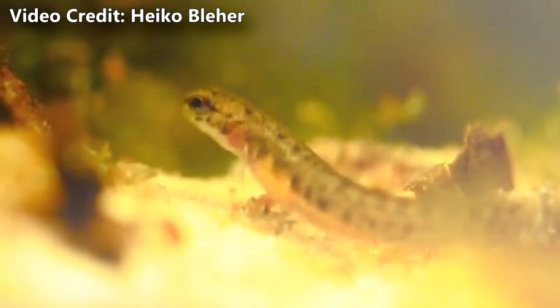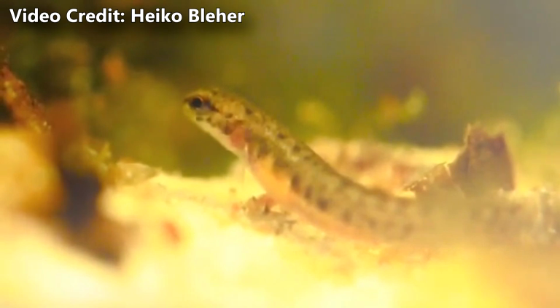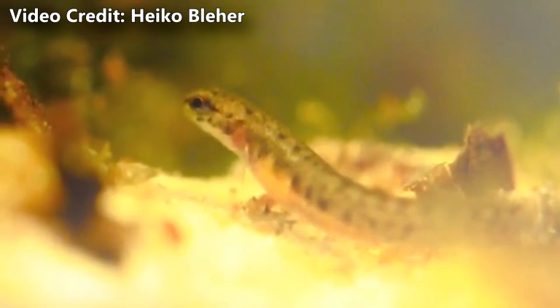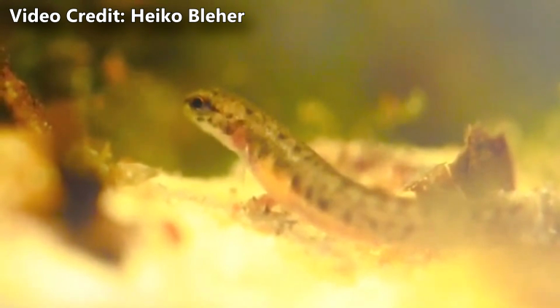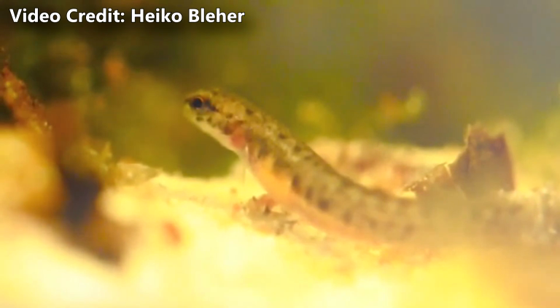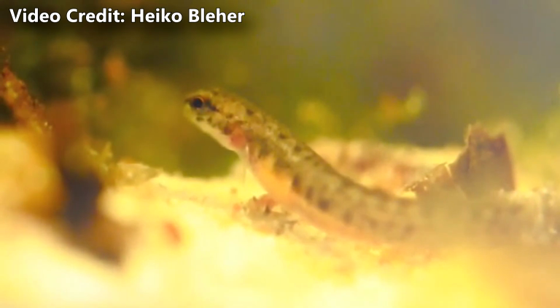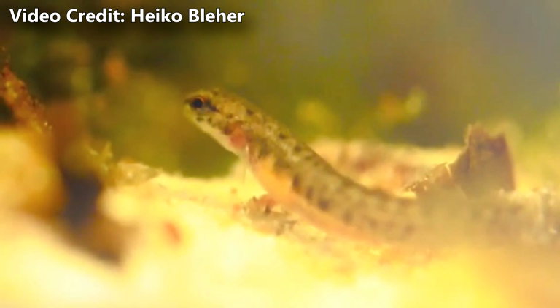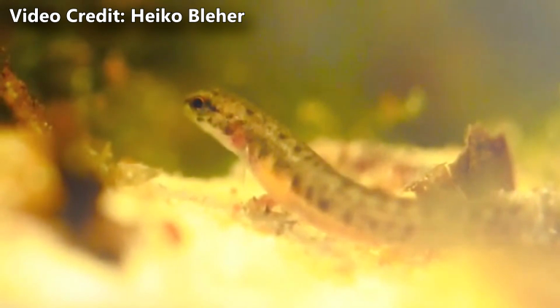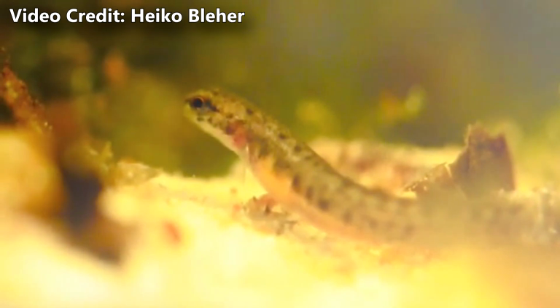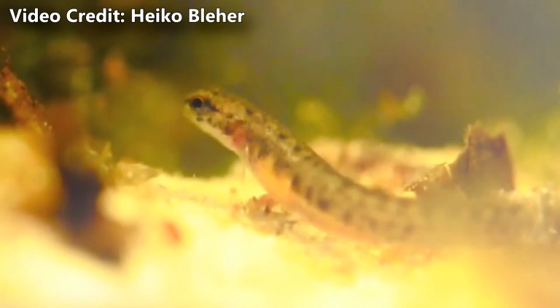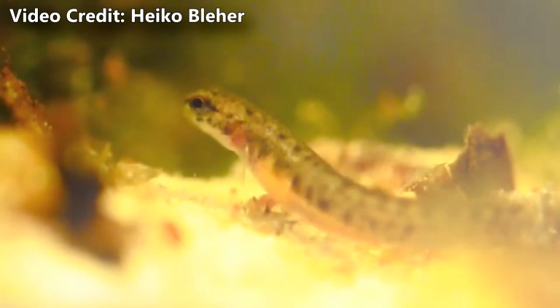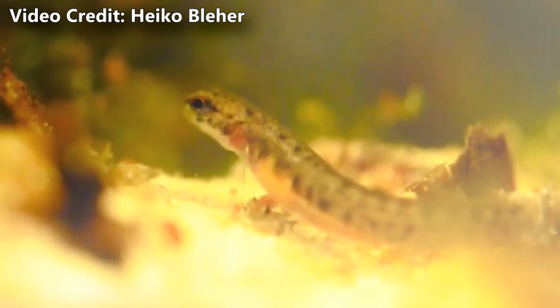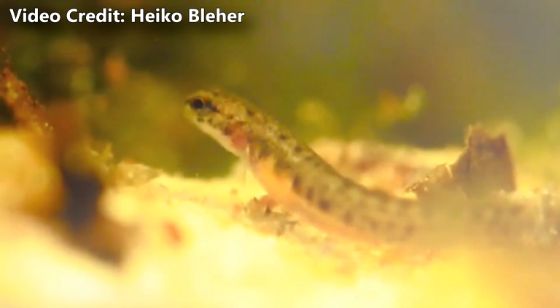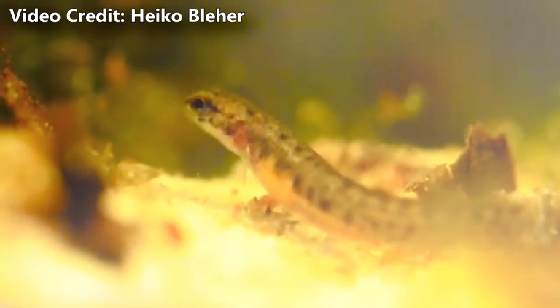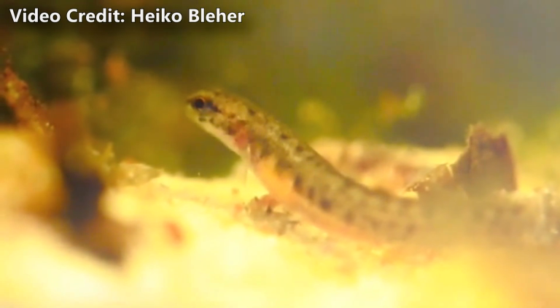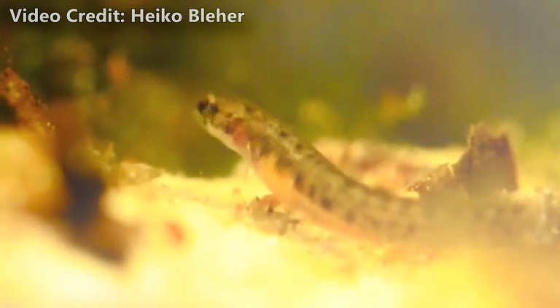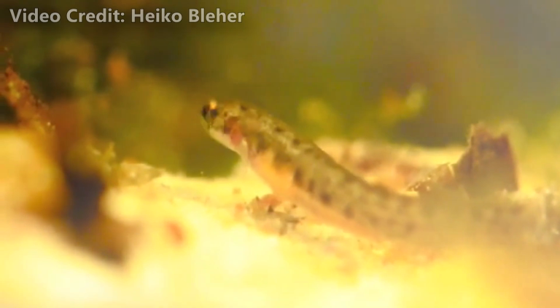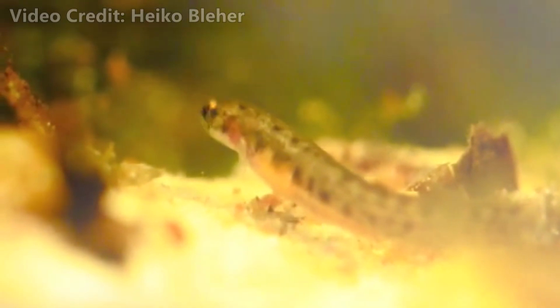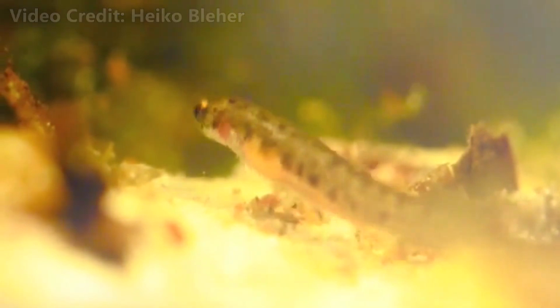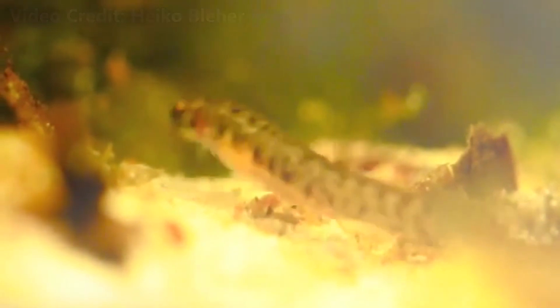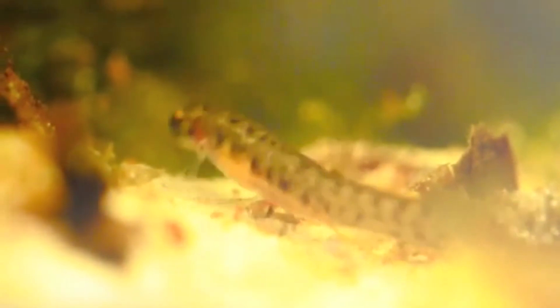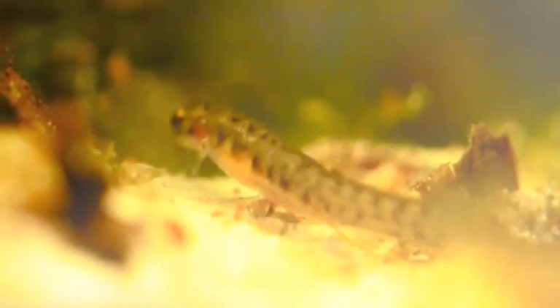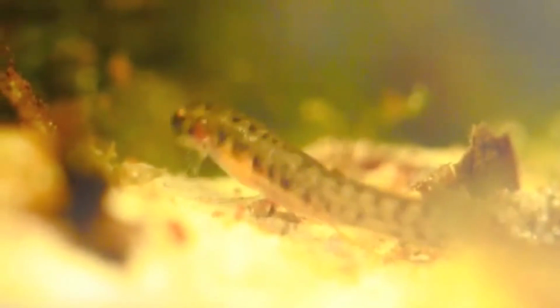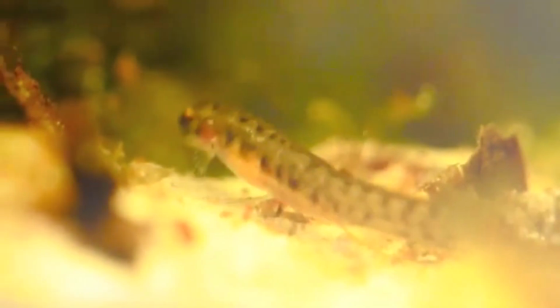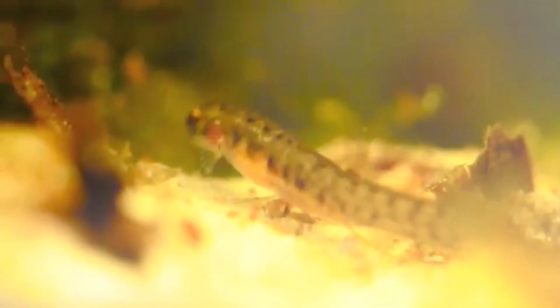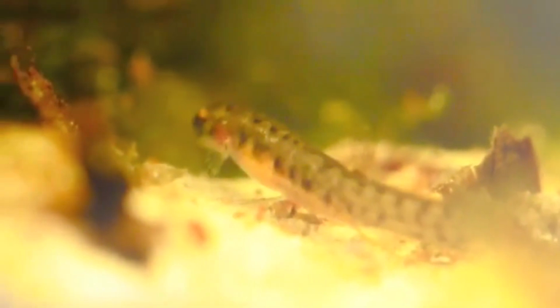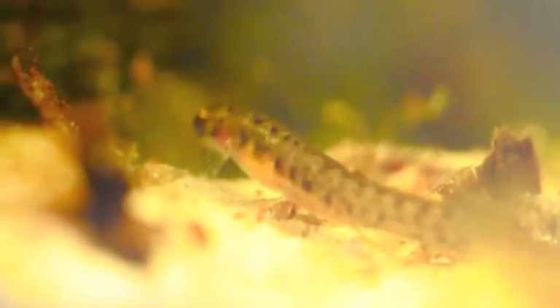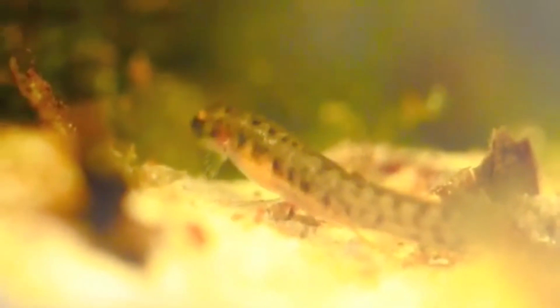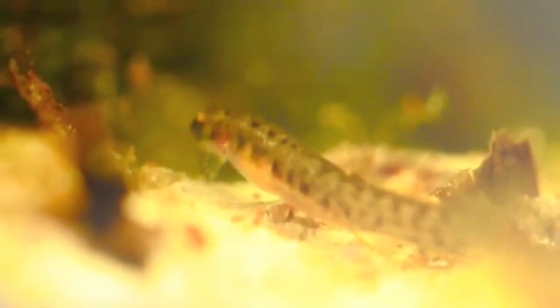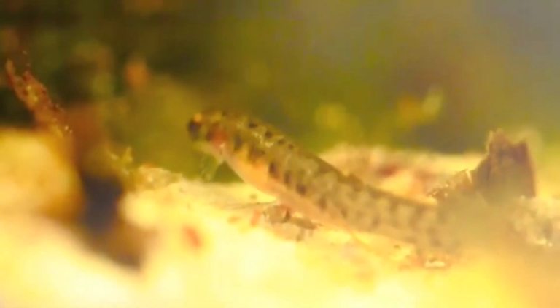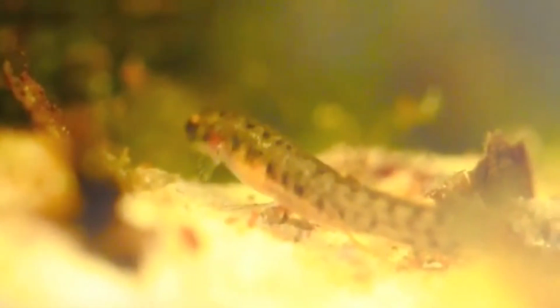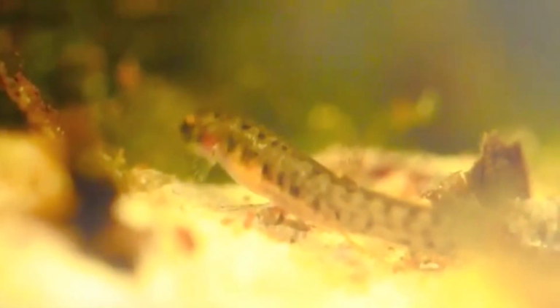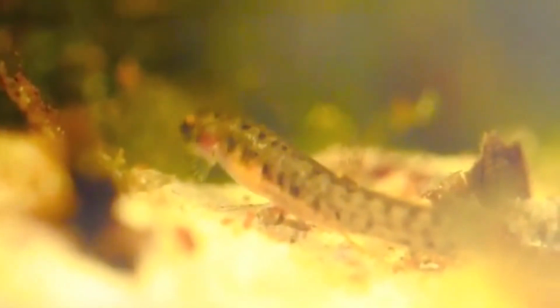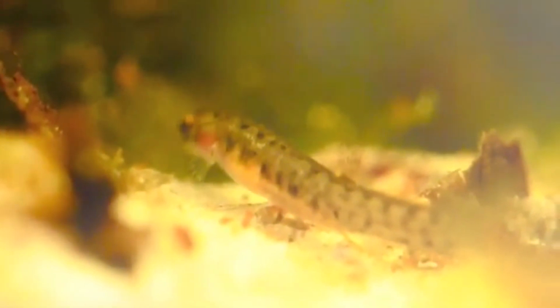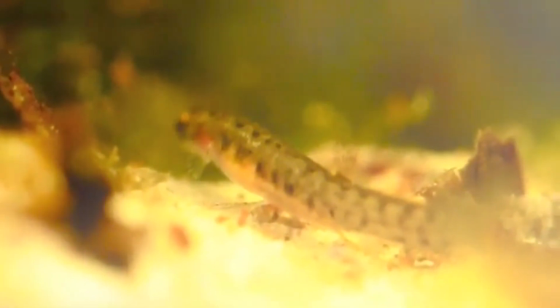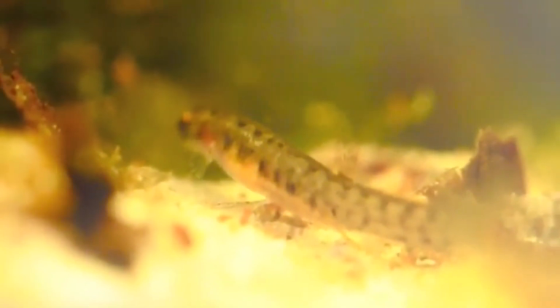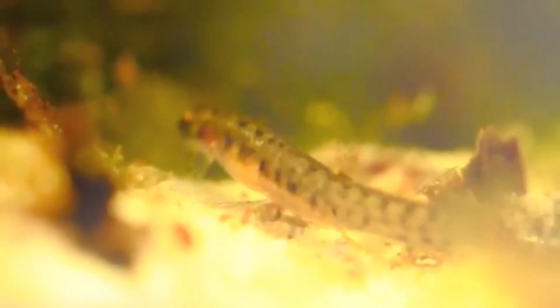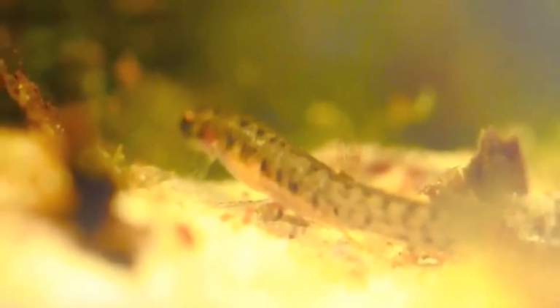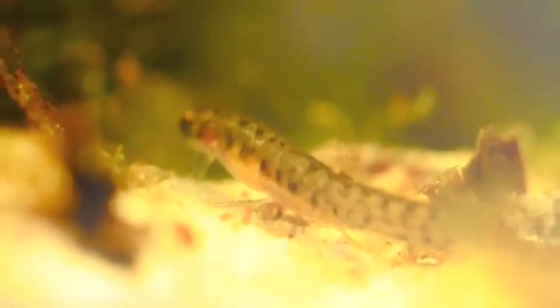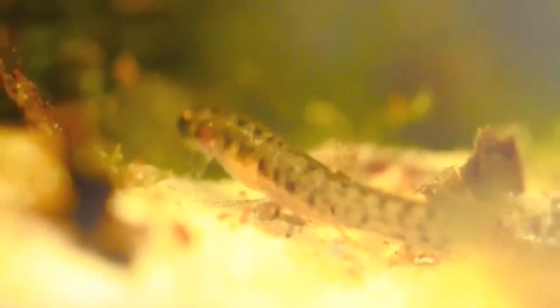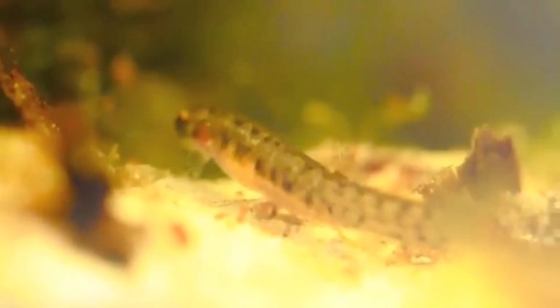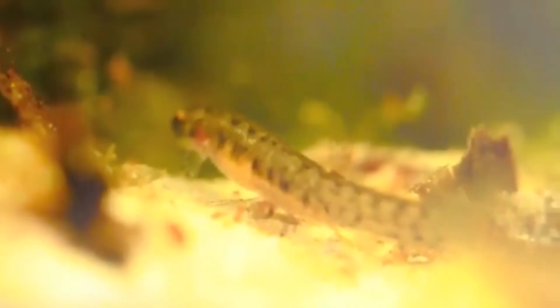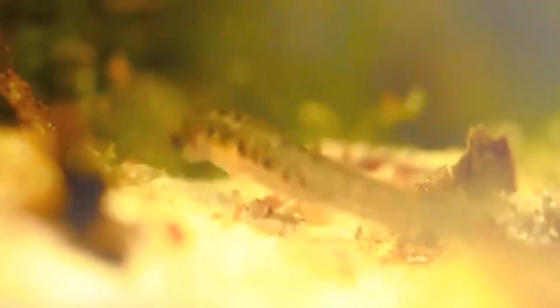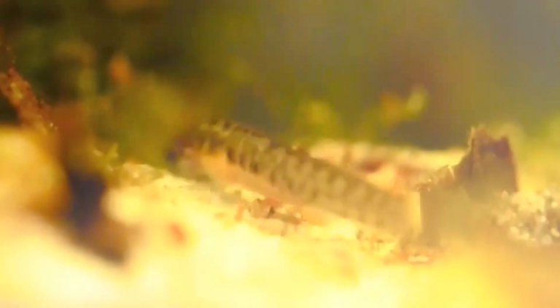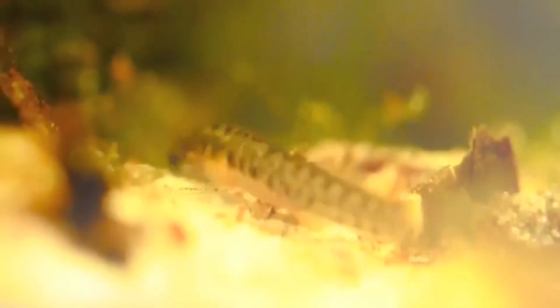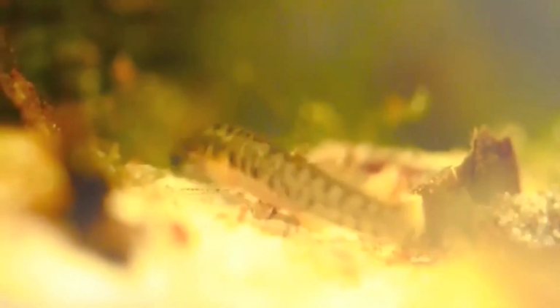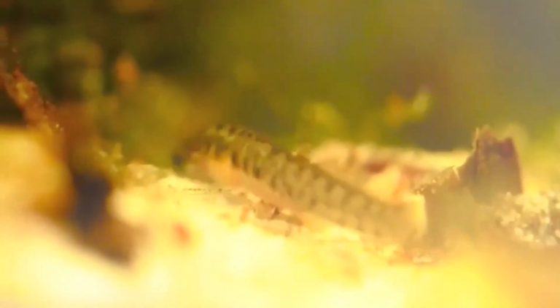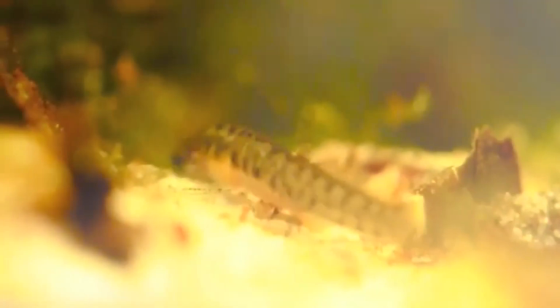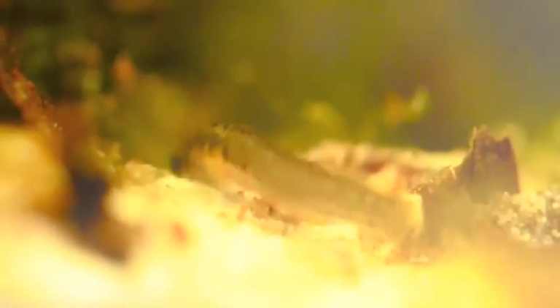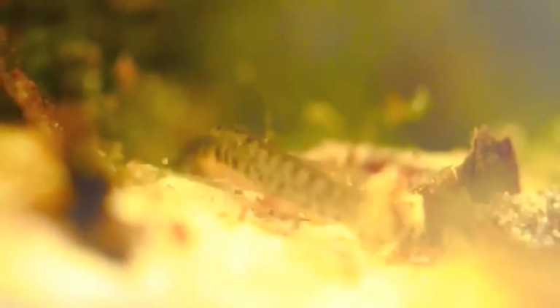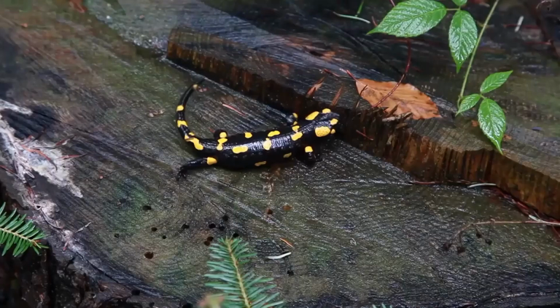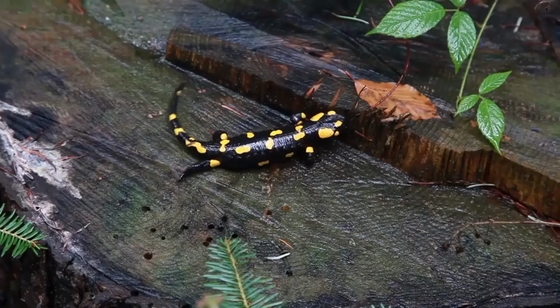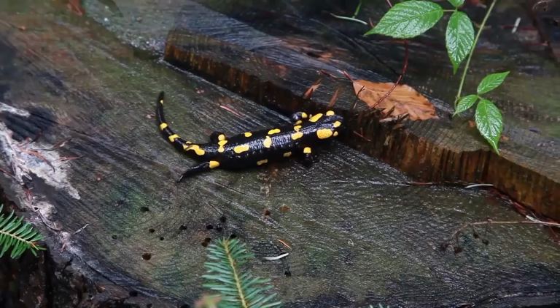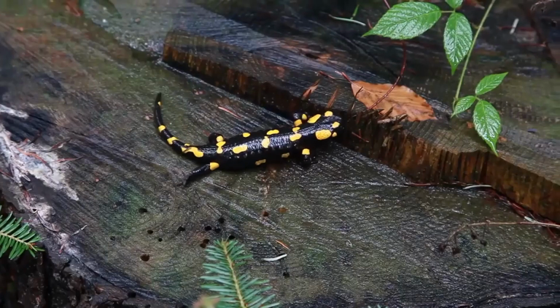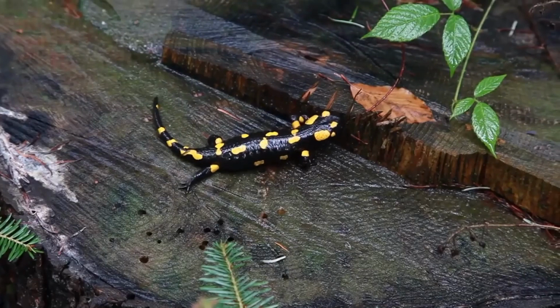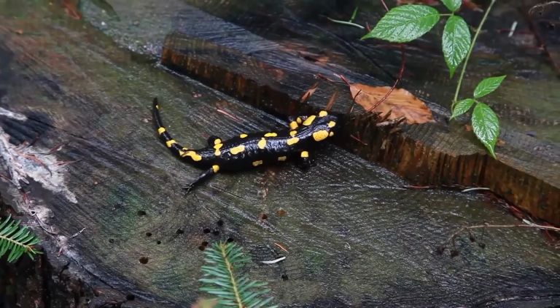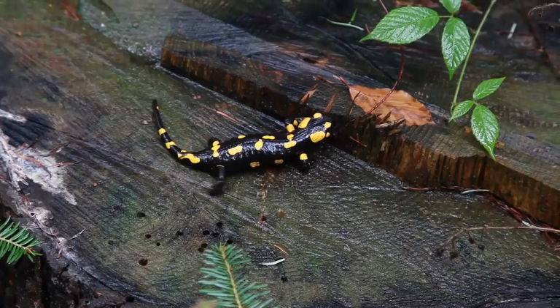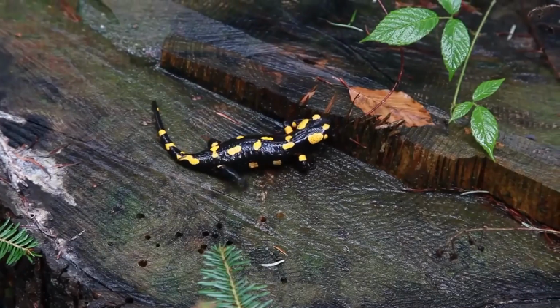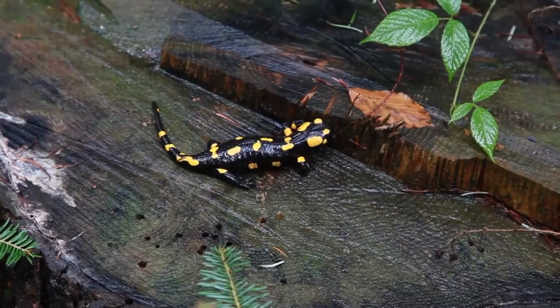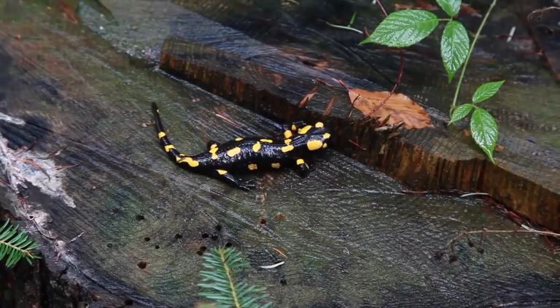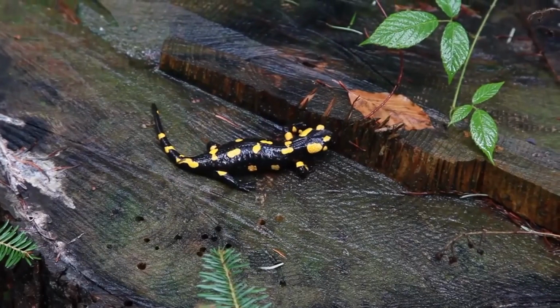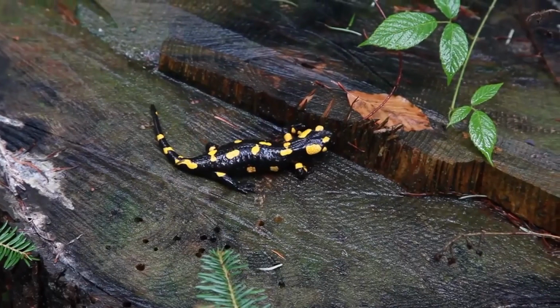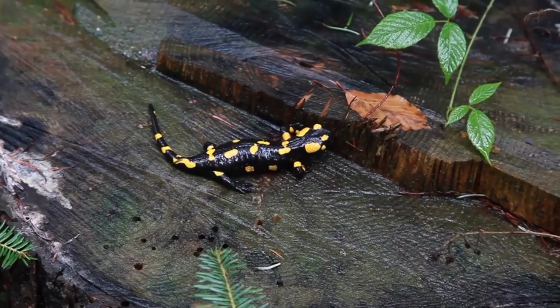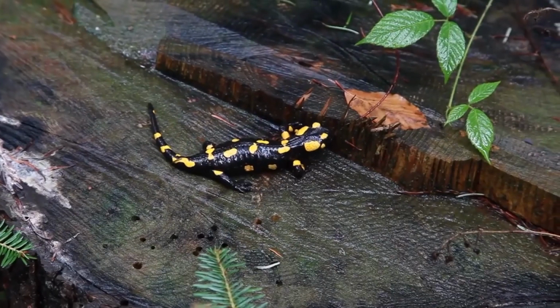Today on Animal Fact Files, we're discussing salamander fish. Is it a salamander? Or a fish? Who knows? No, seriously.